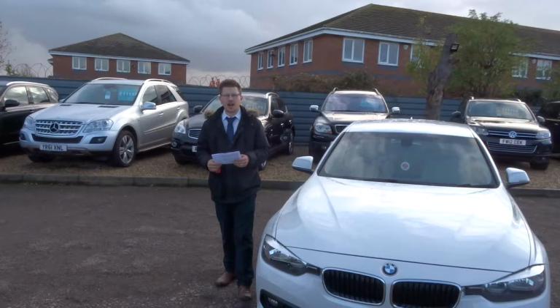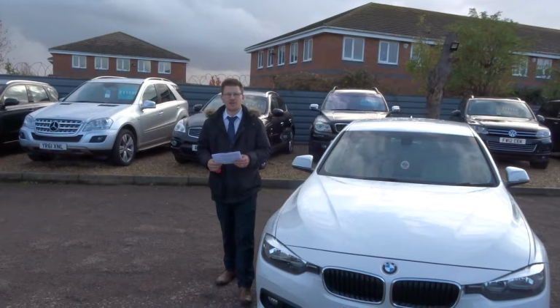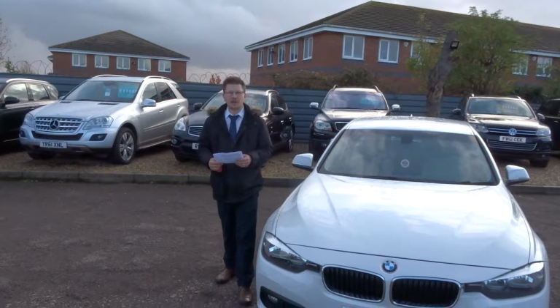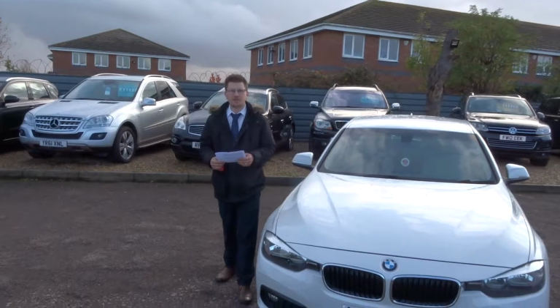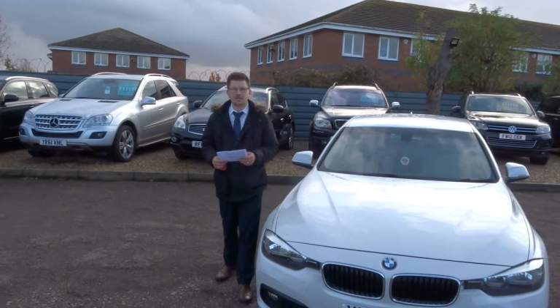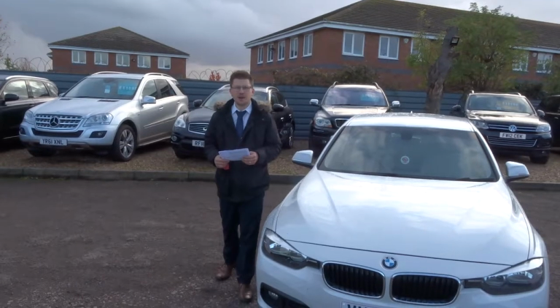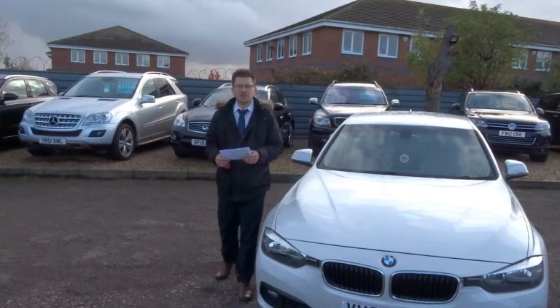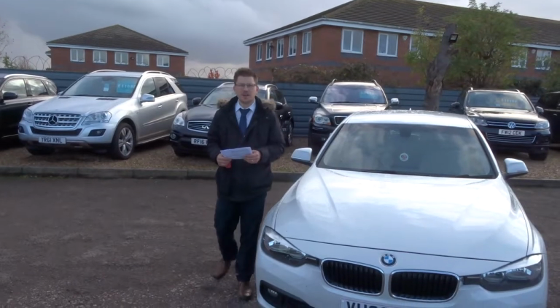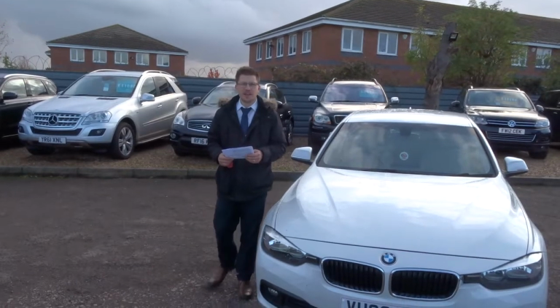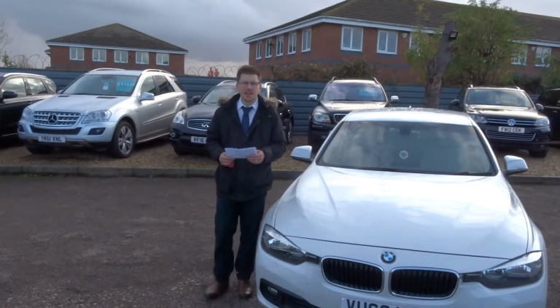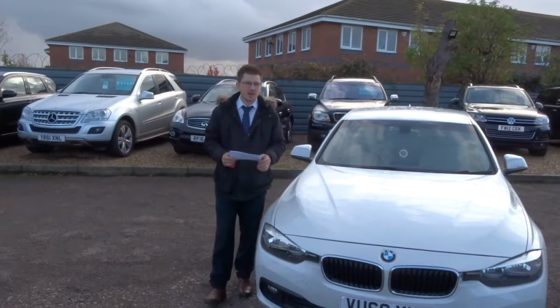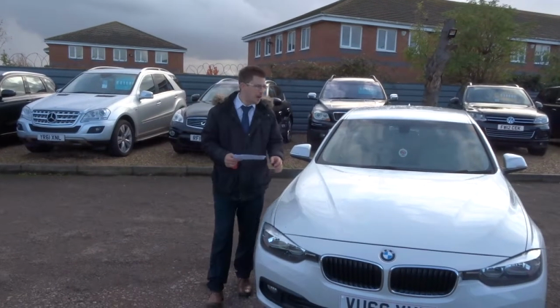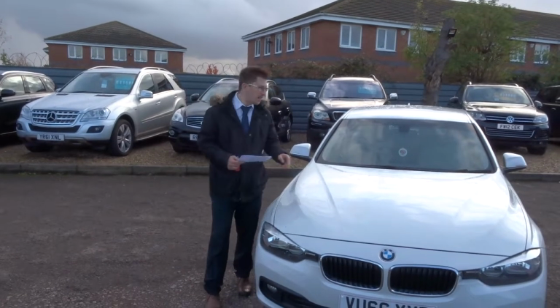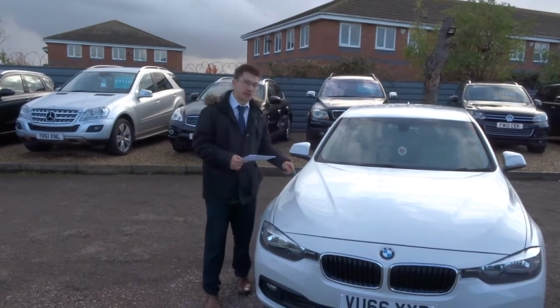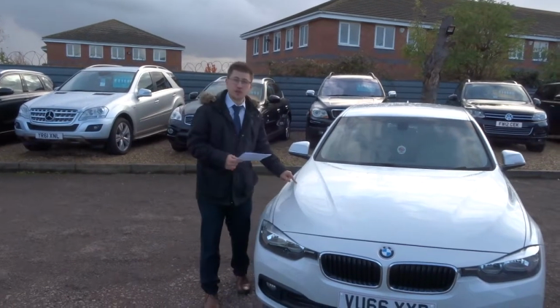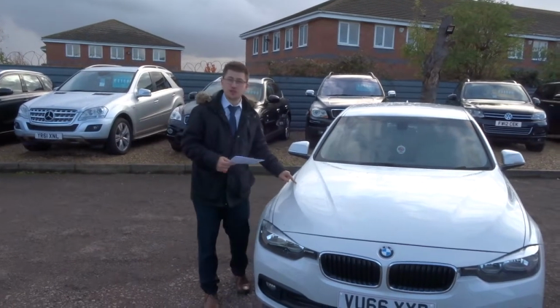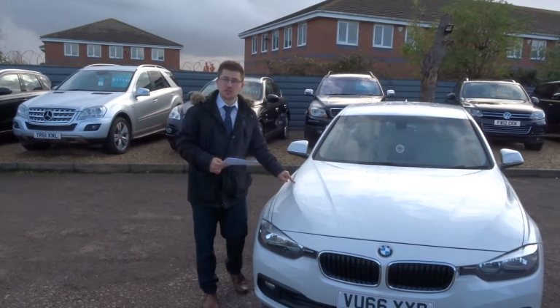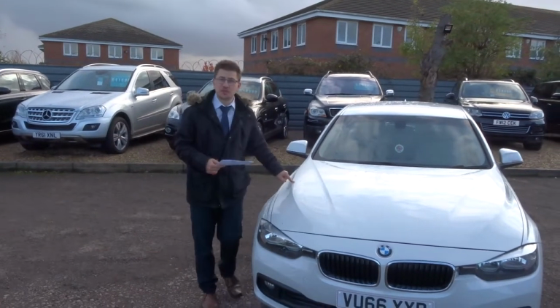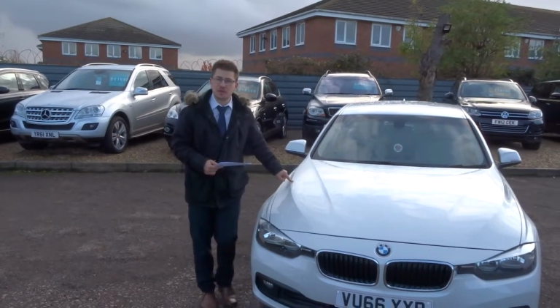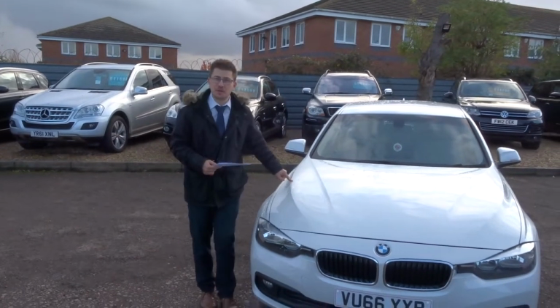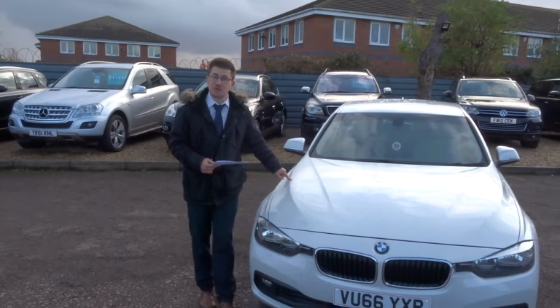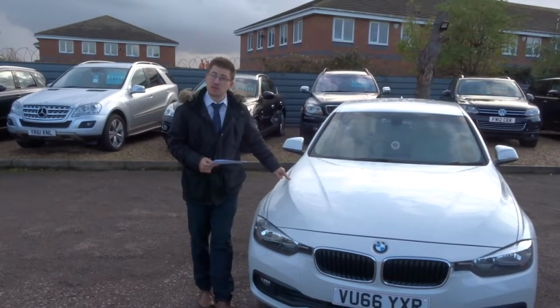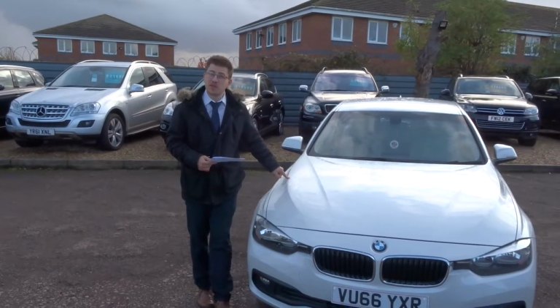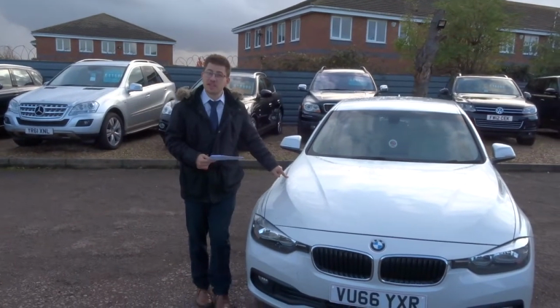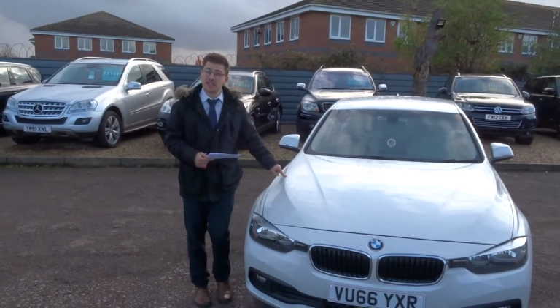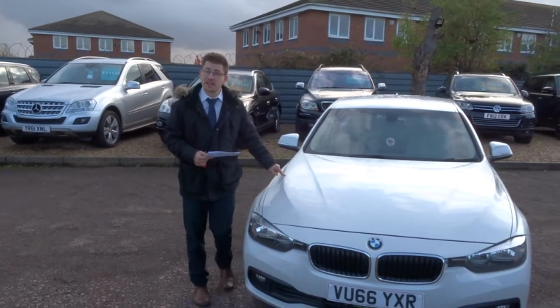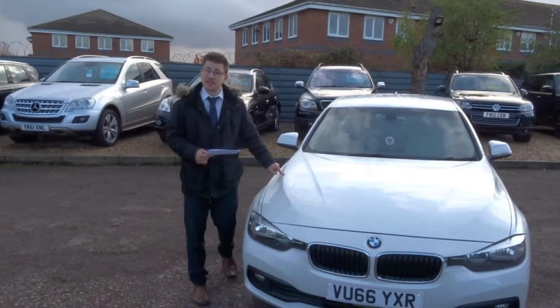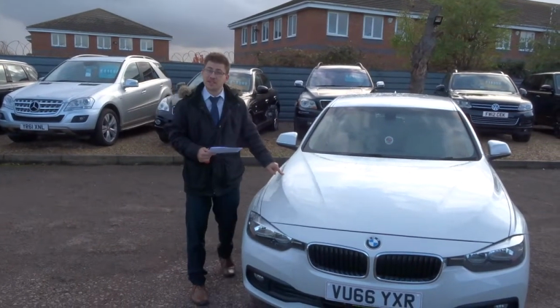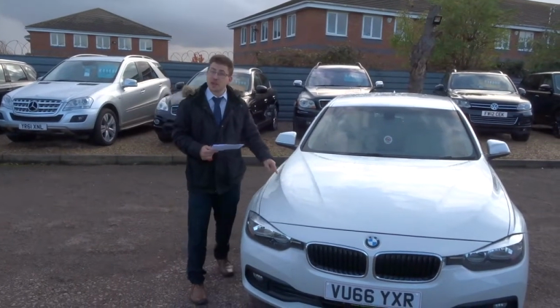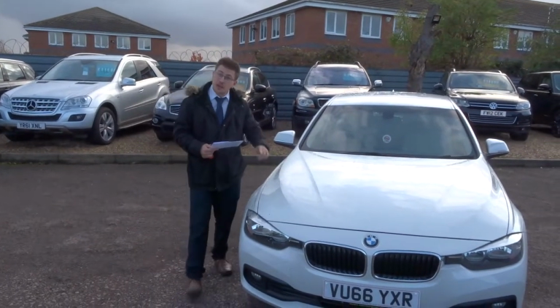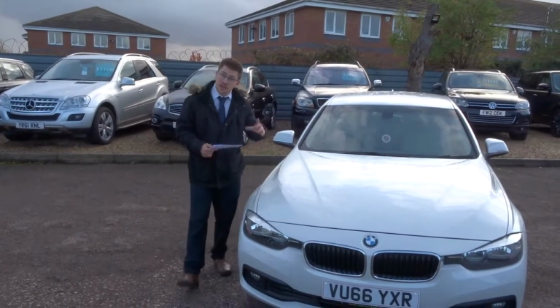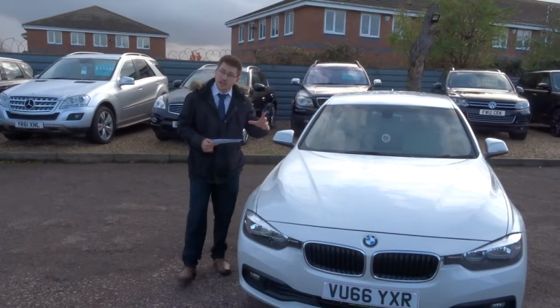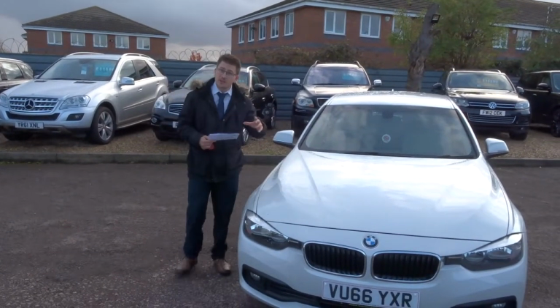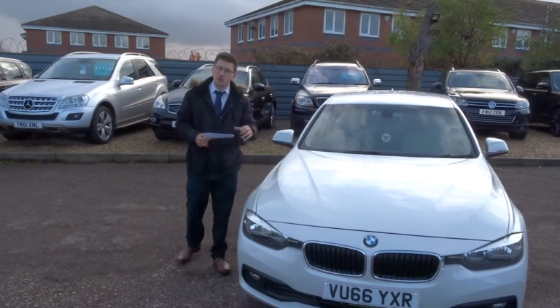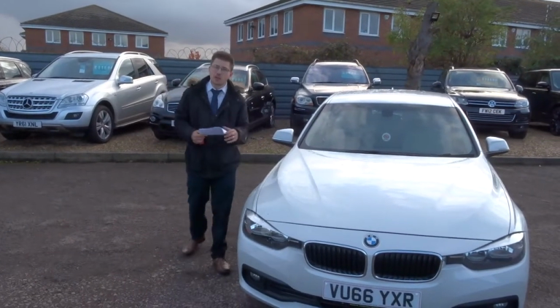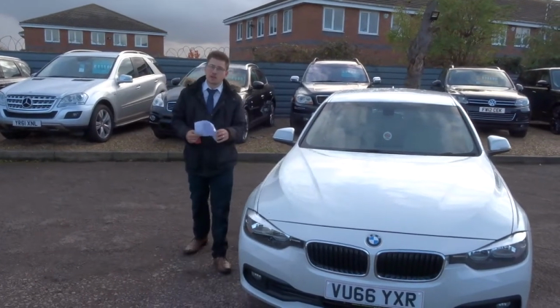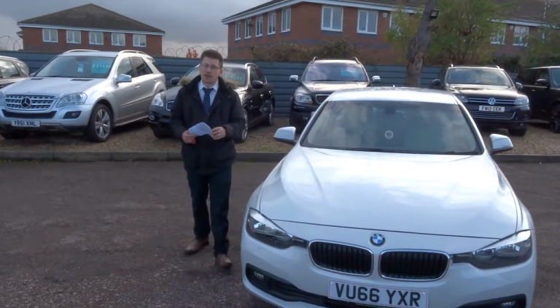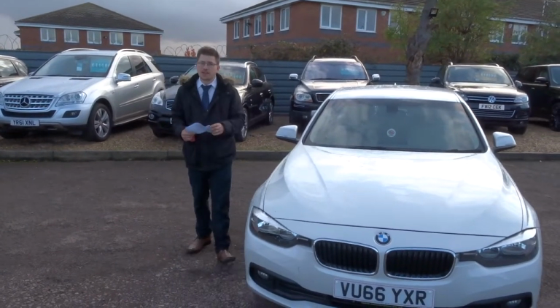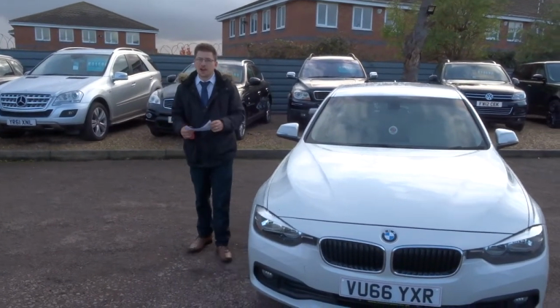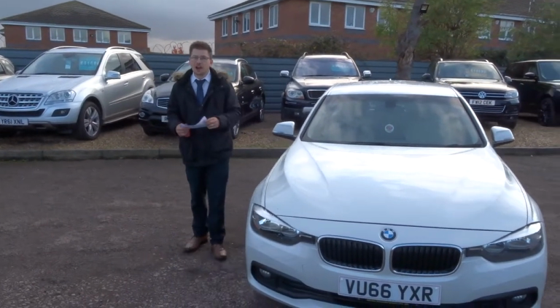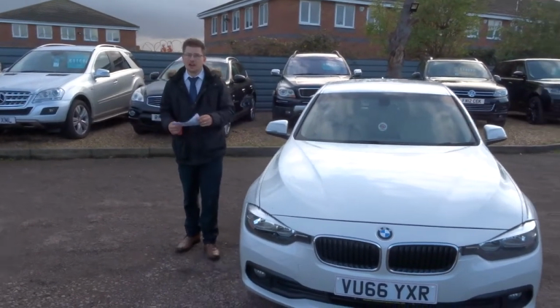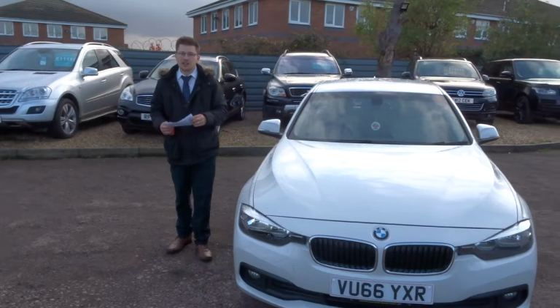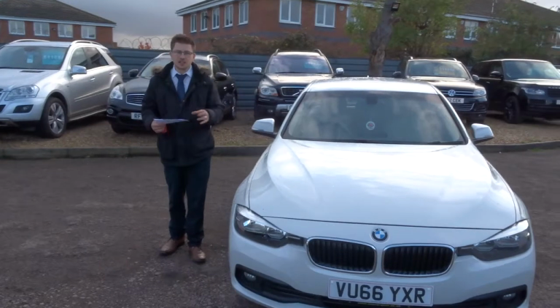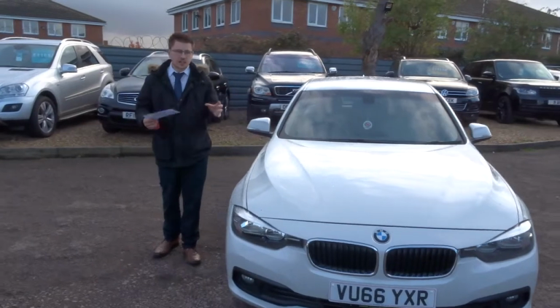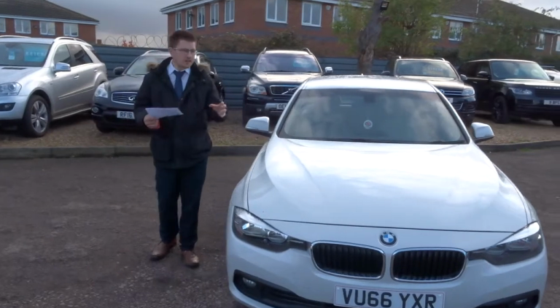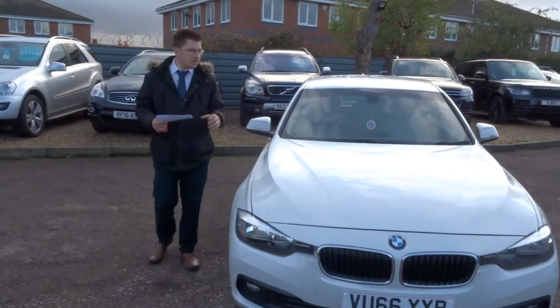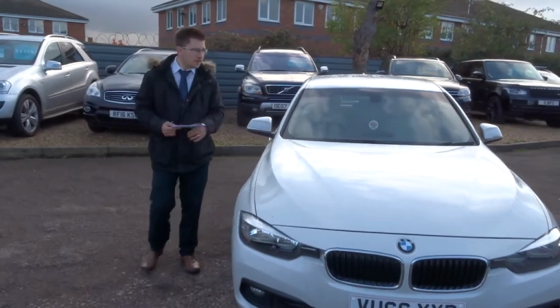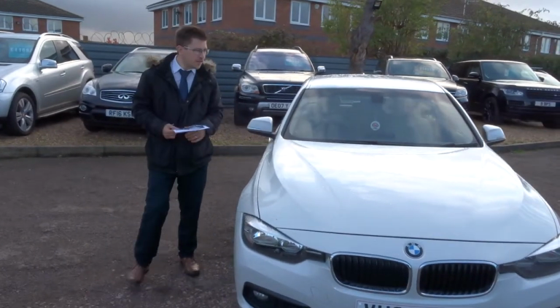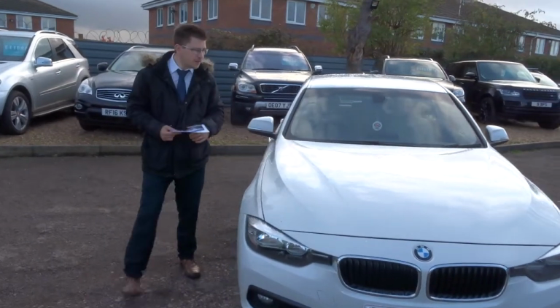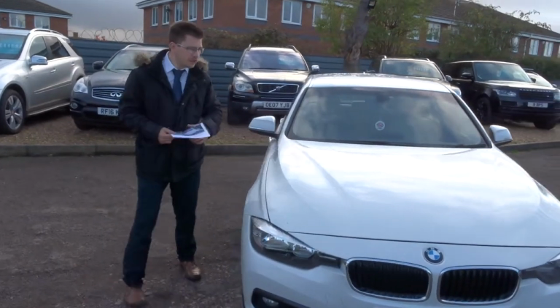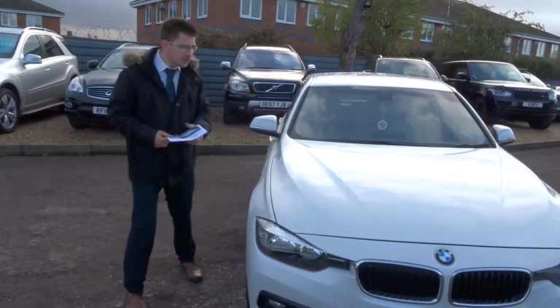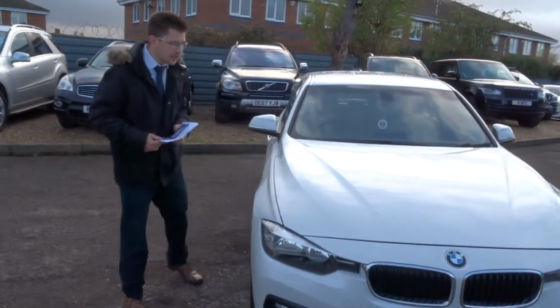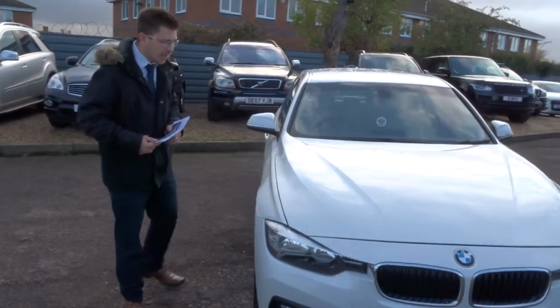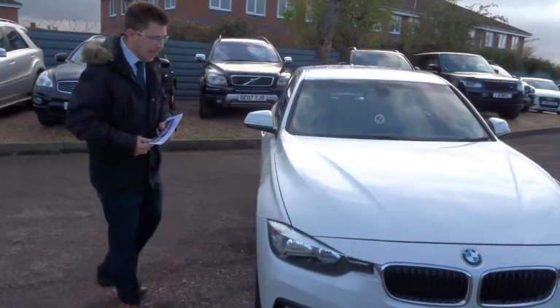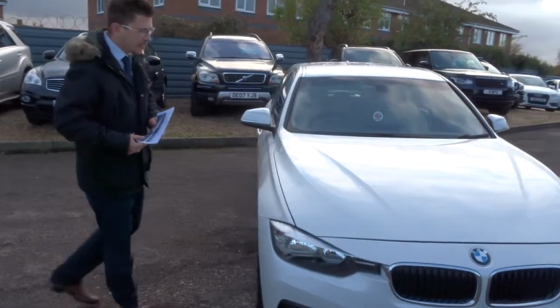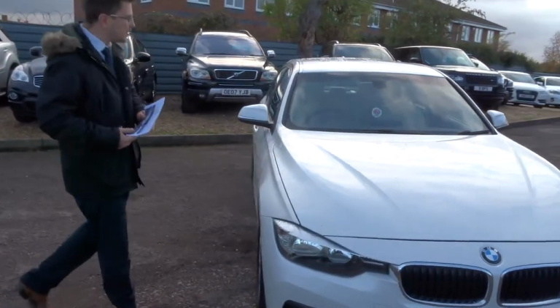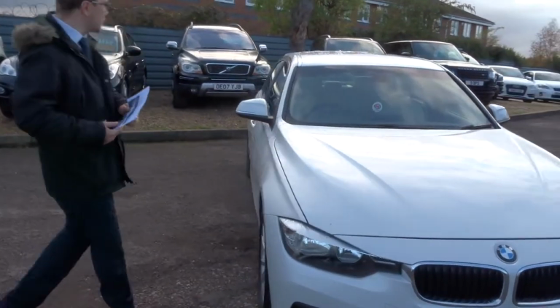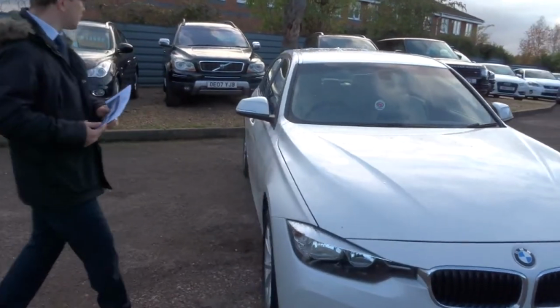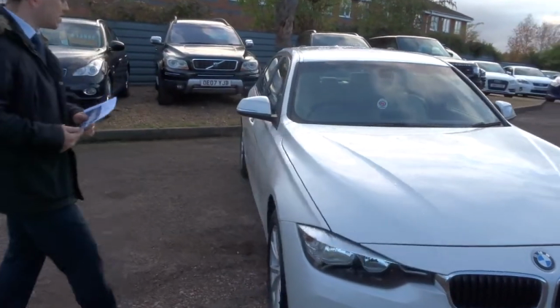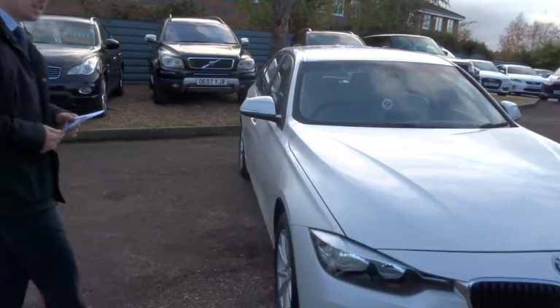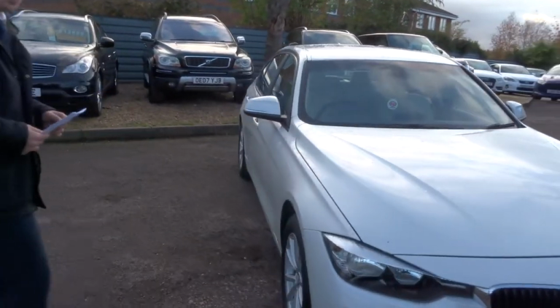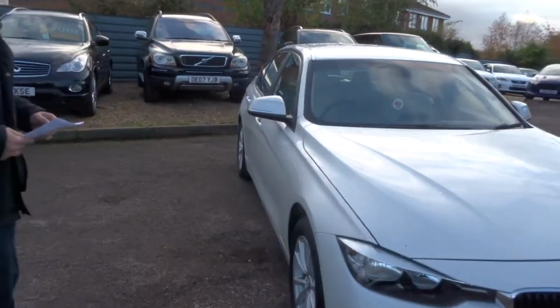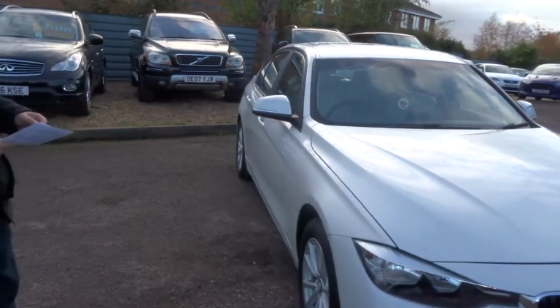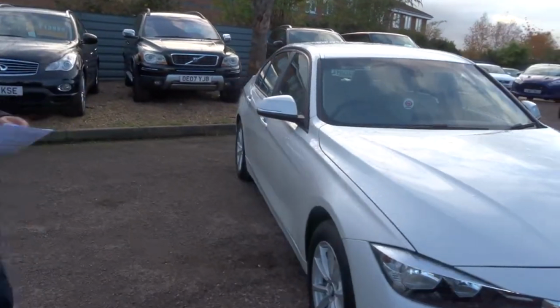Hi, my name's Tom. Here we have a gorgeous BMW 3 Series. I'm going to give you a walk around the car, show you a few of the features and the general condition of it.